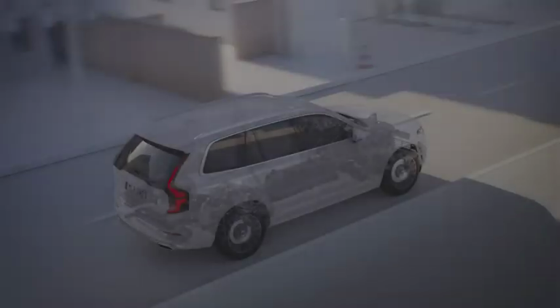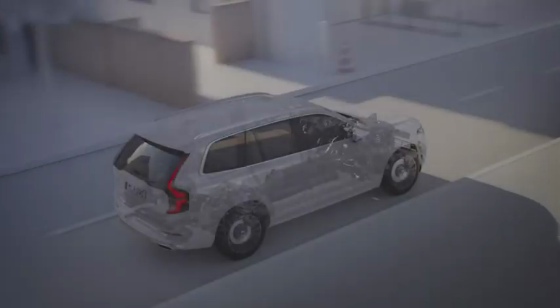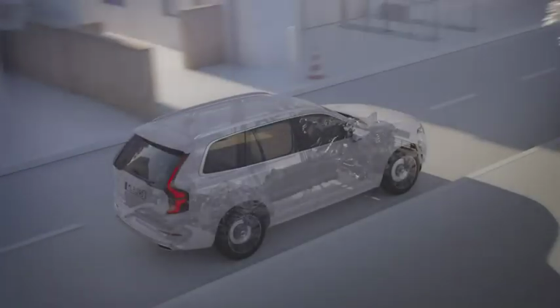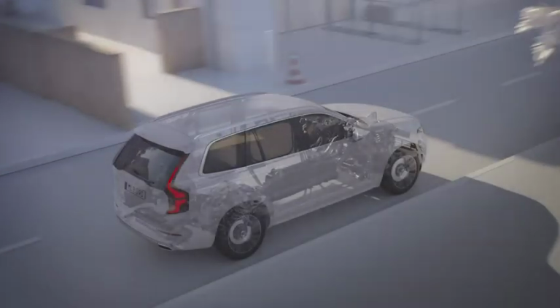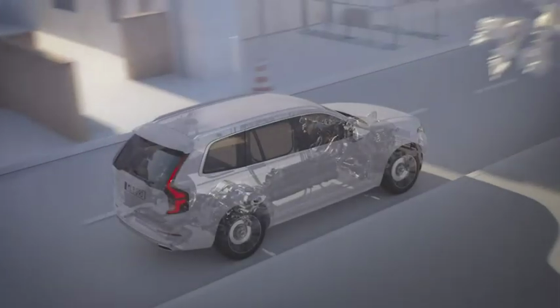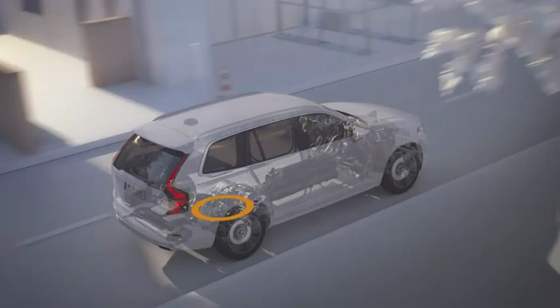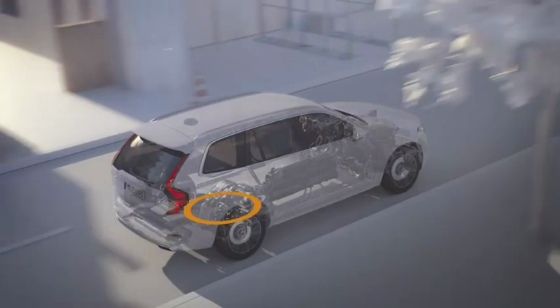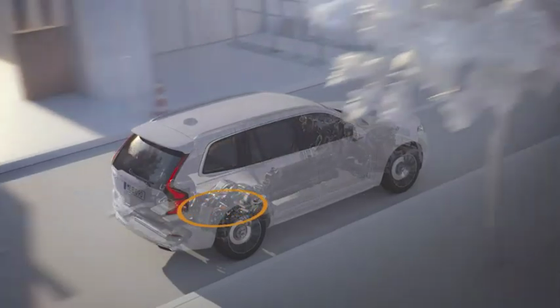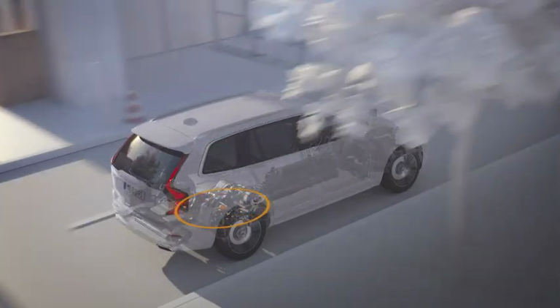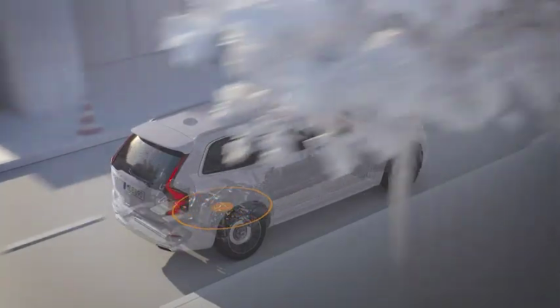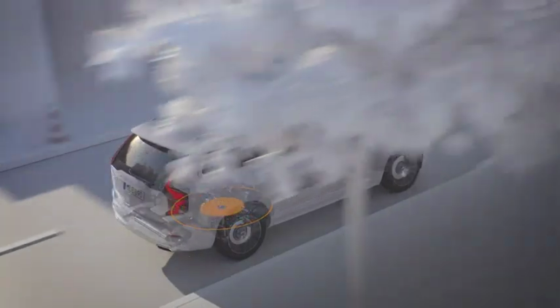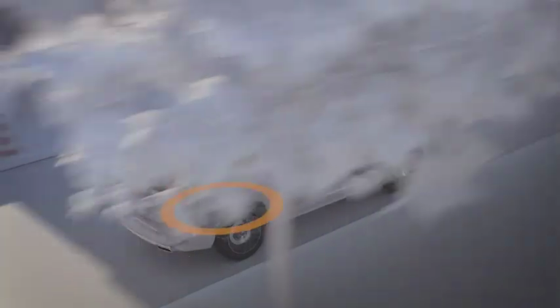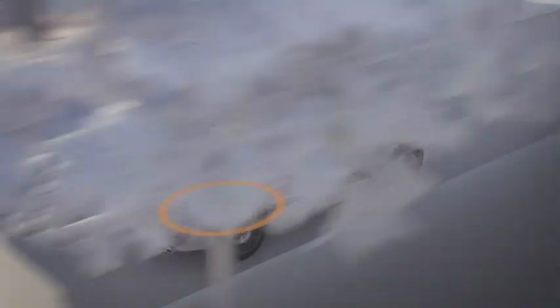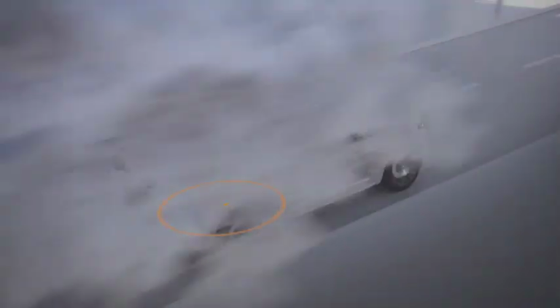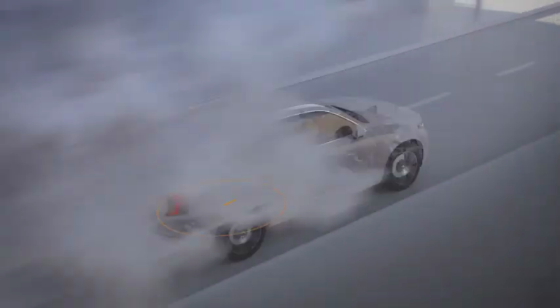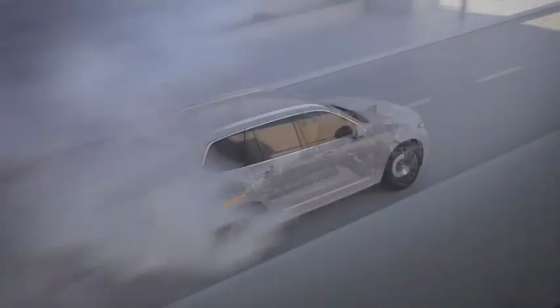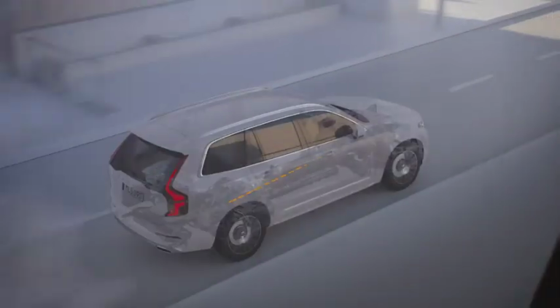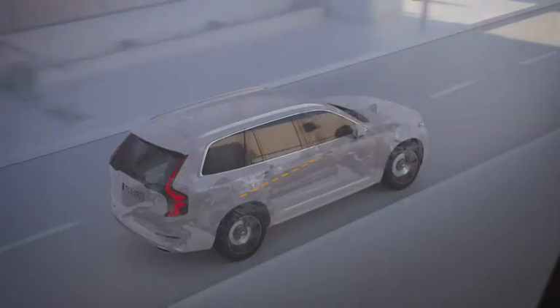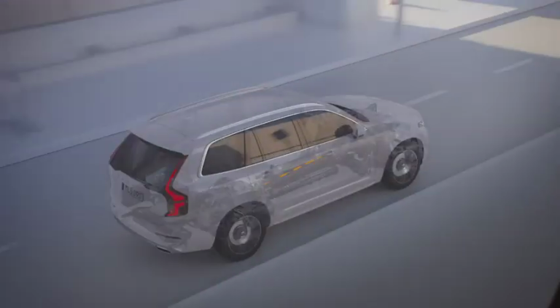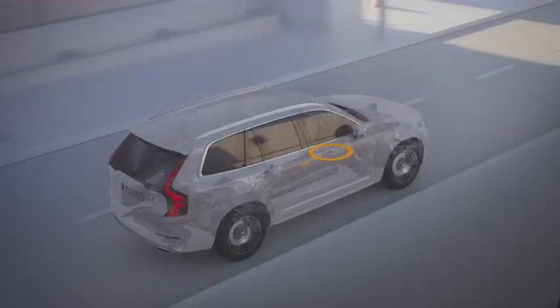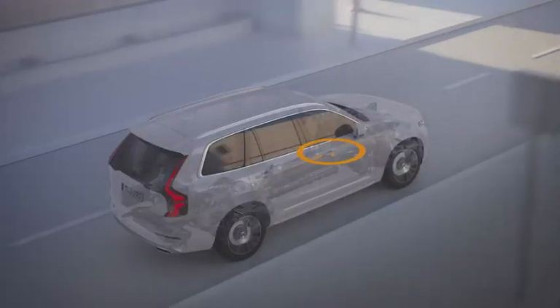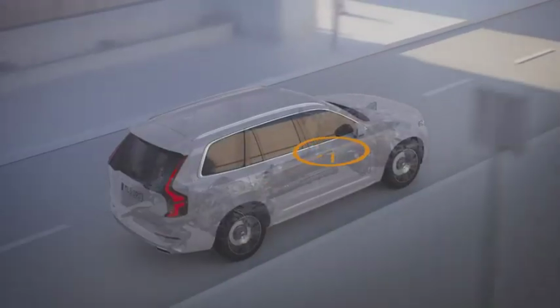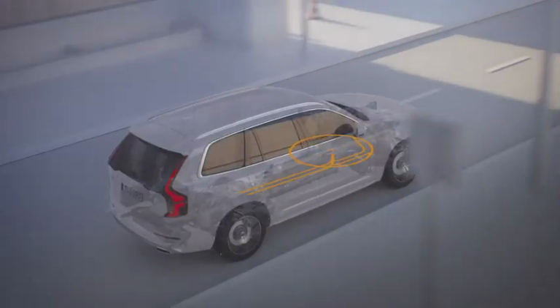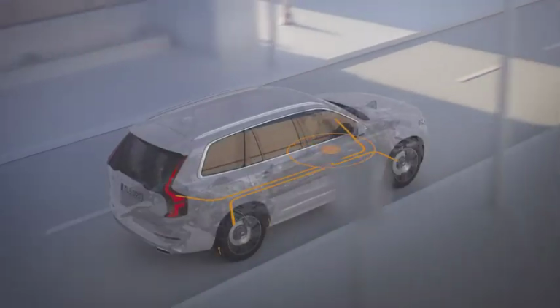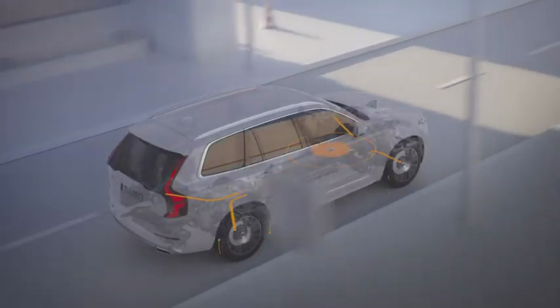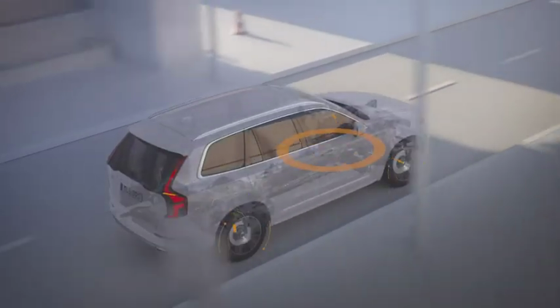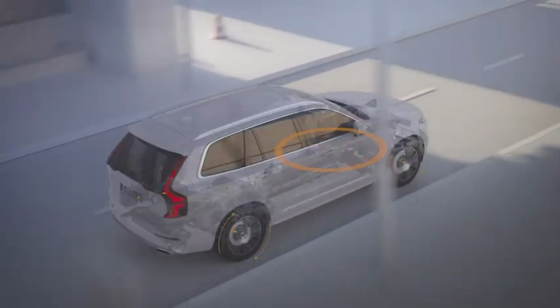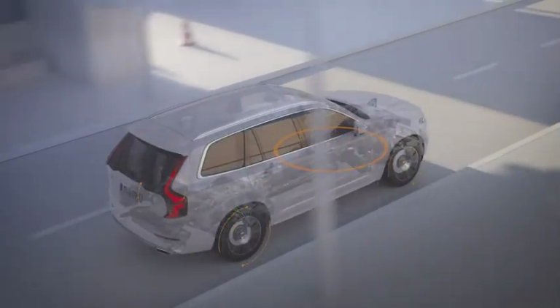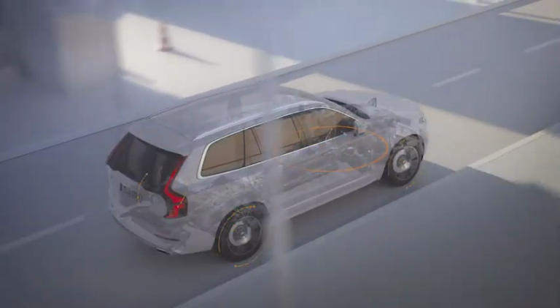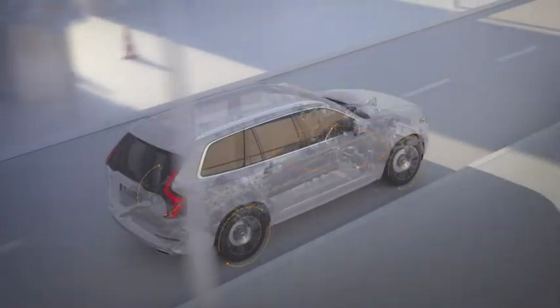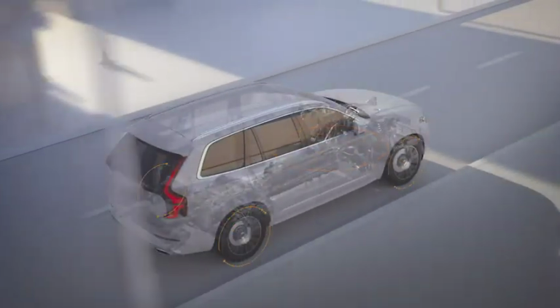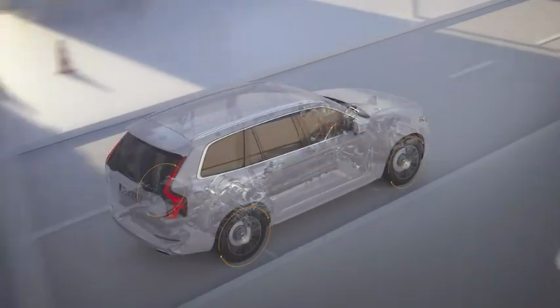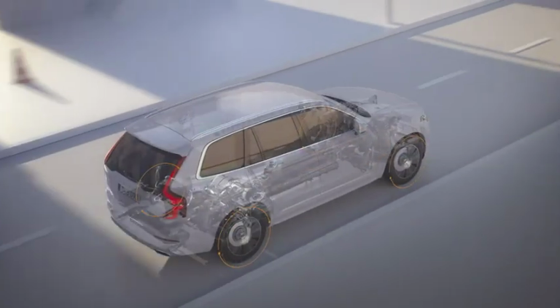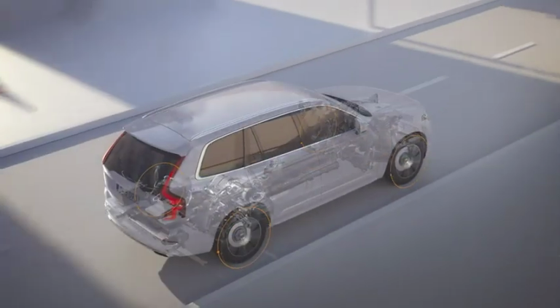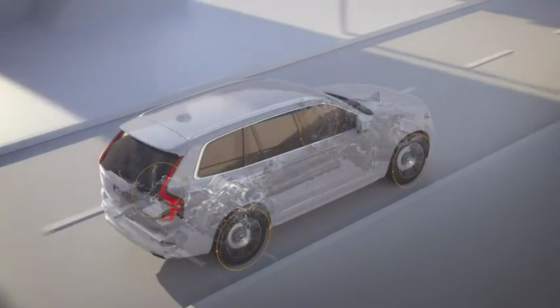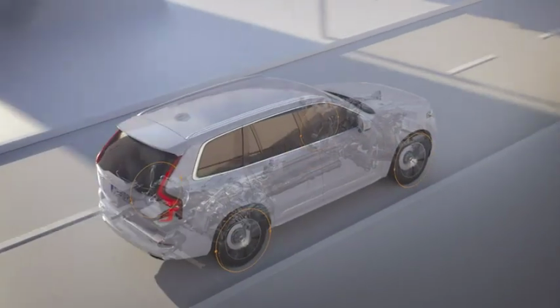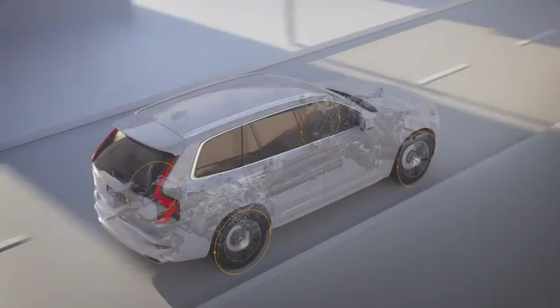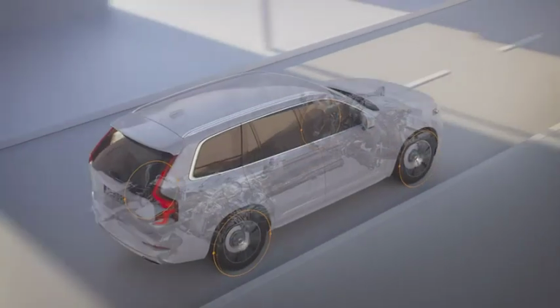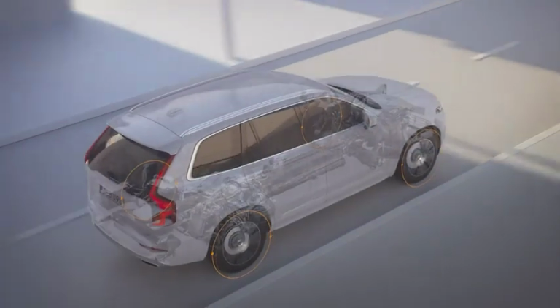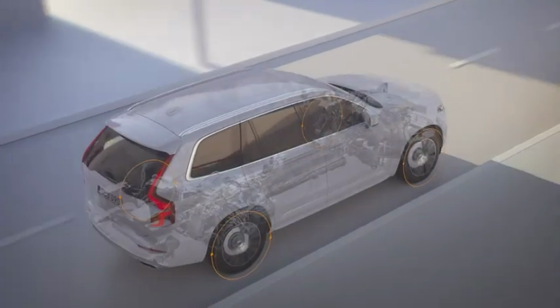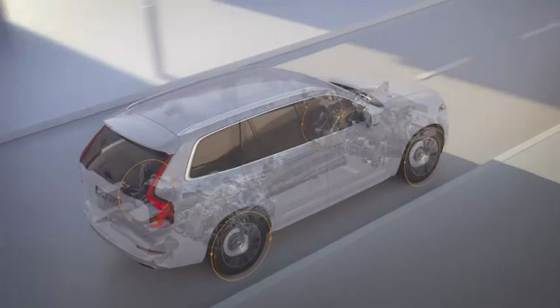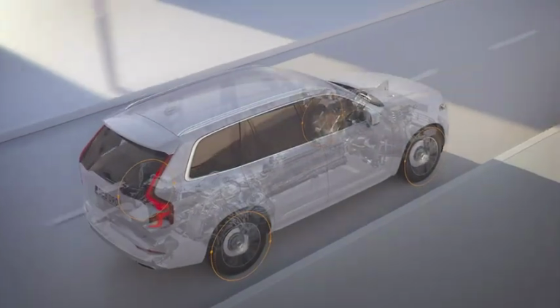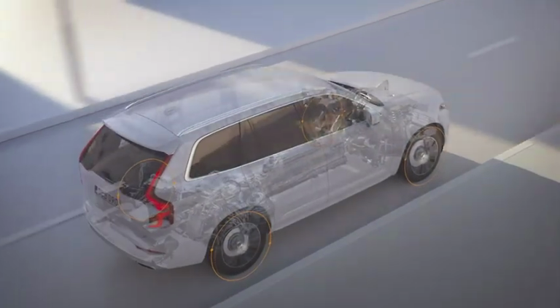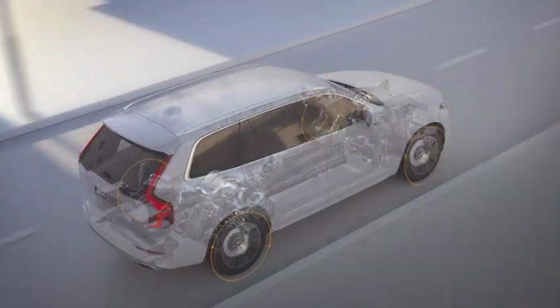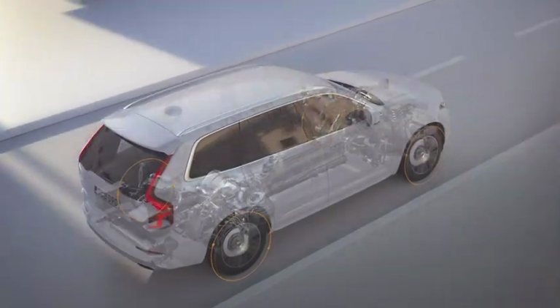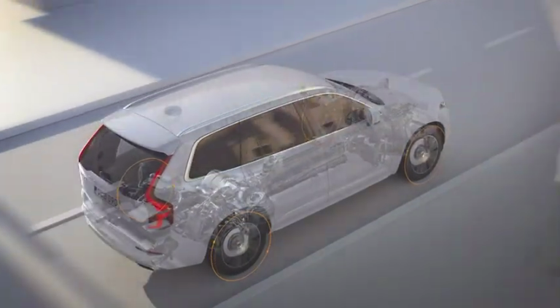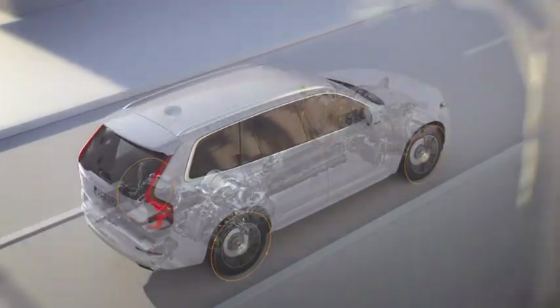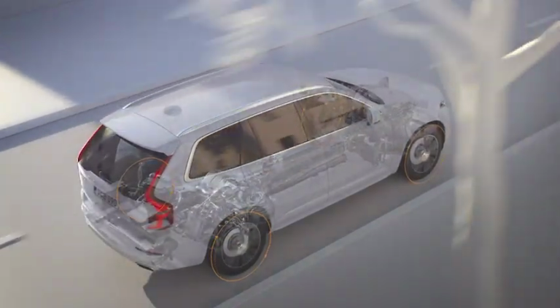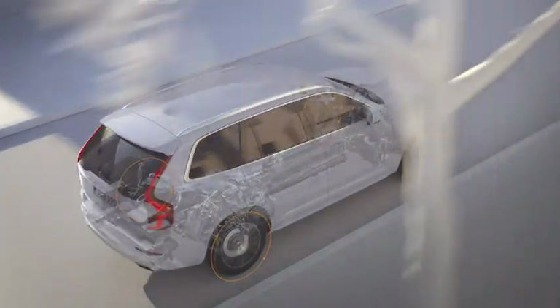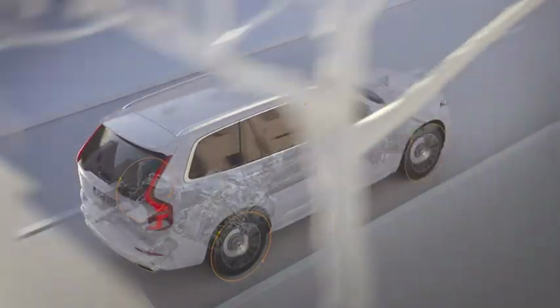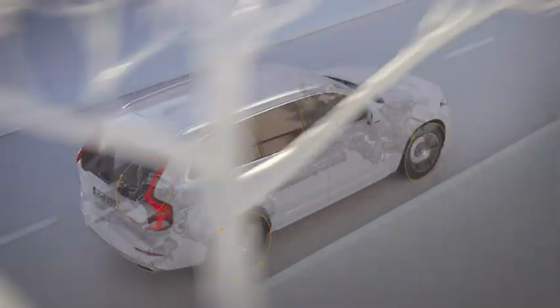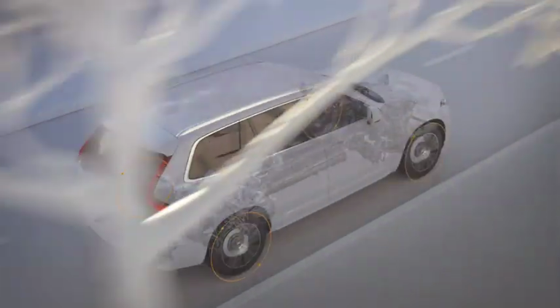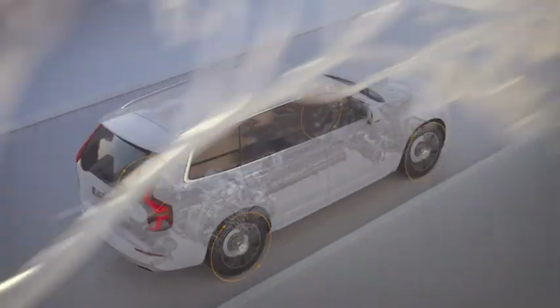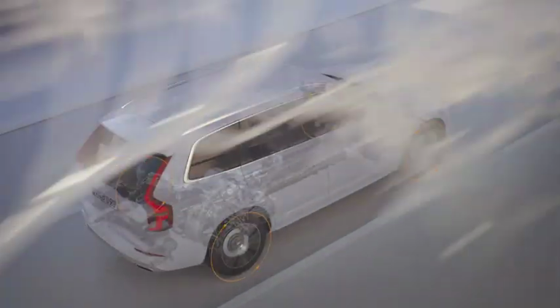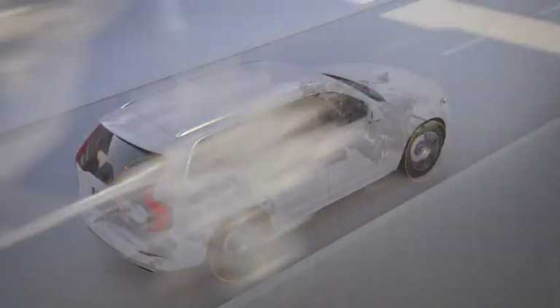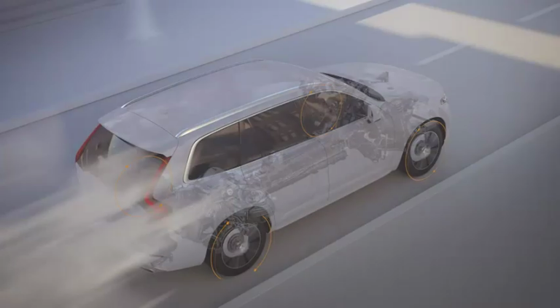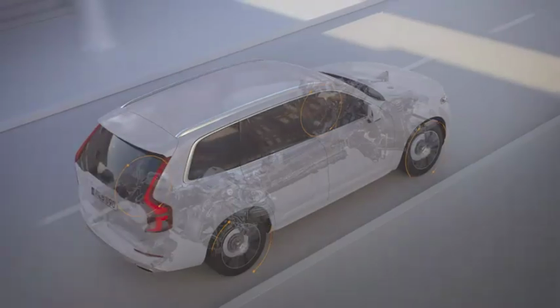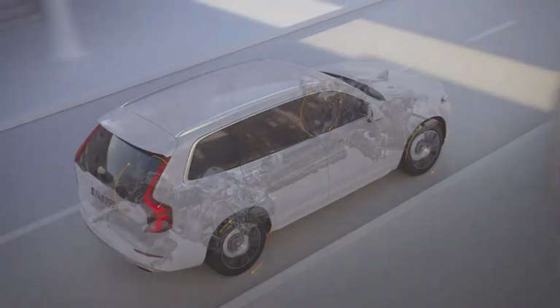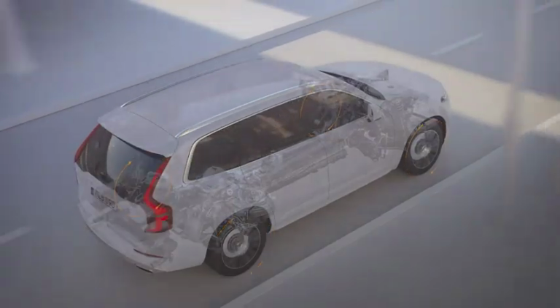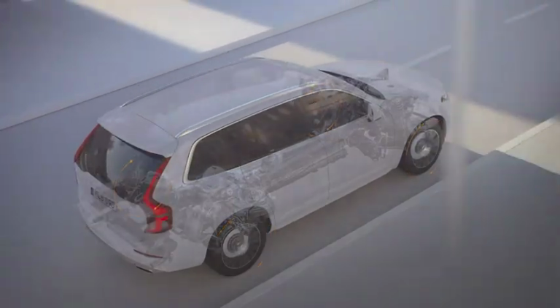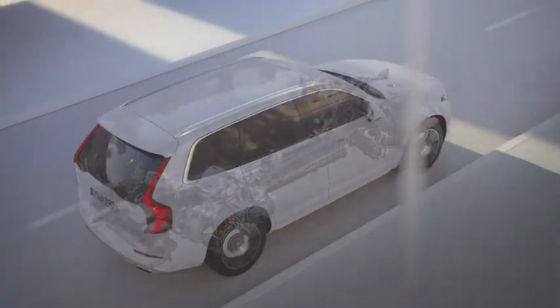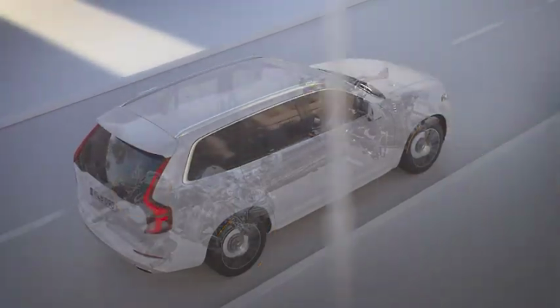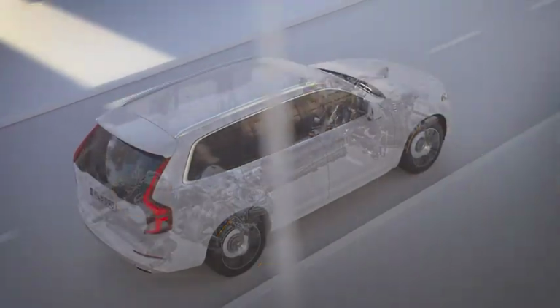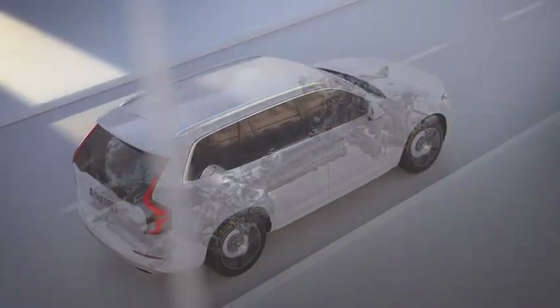A new vehicle motion control function translates a computer-calculated path into car movement.